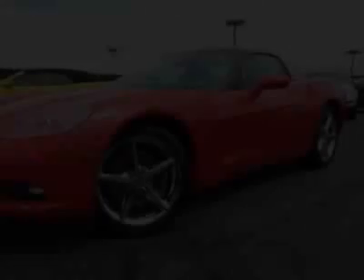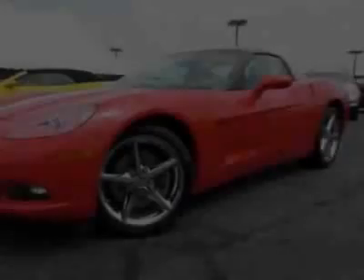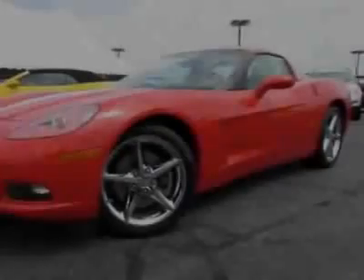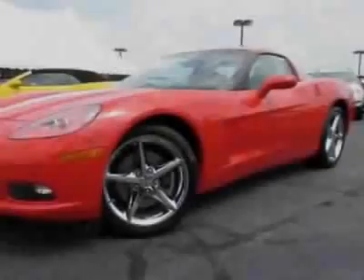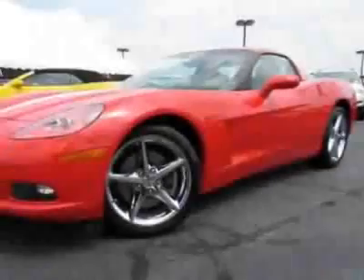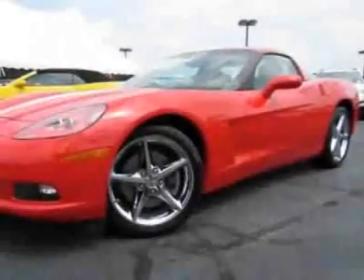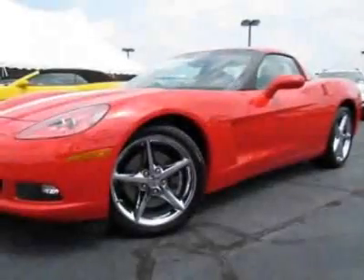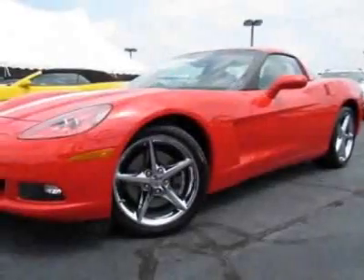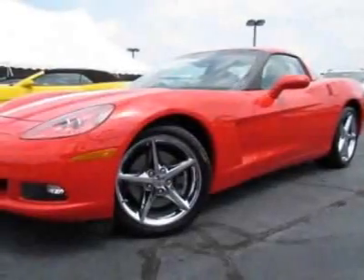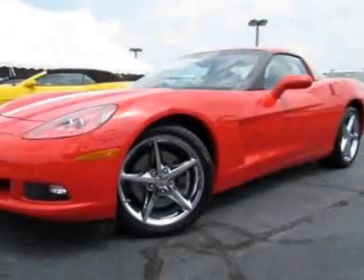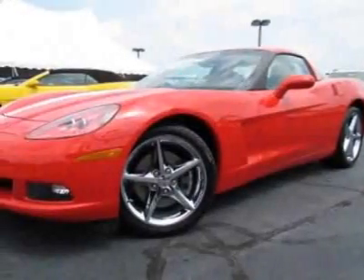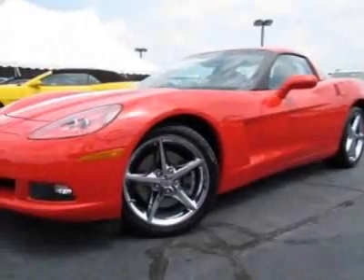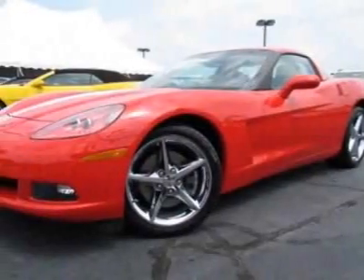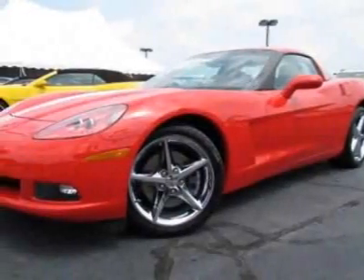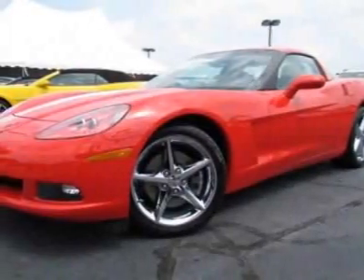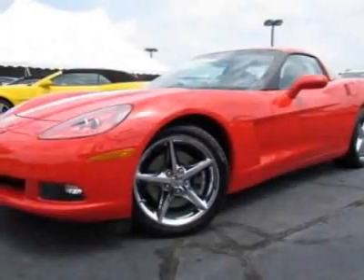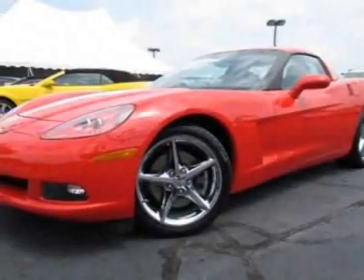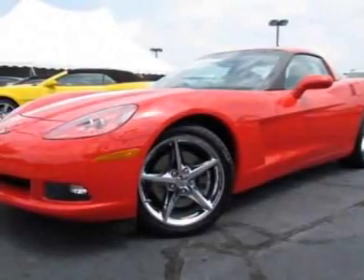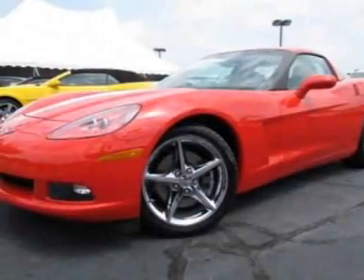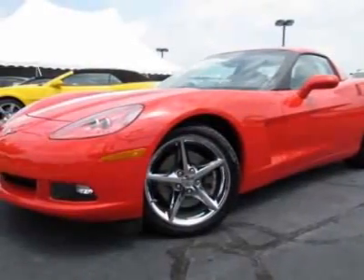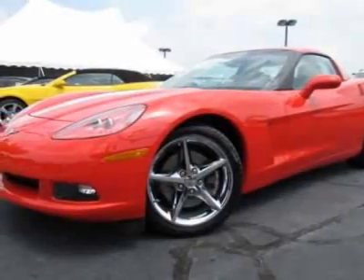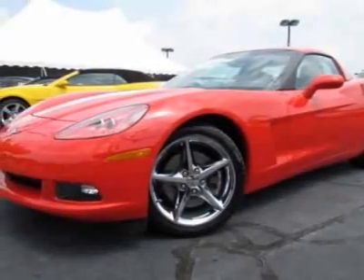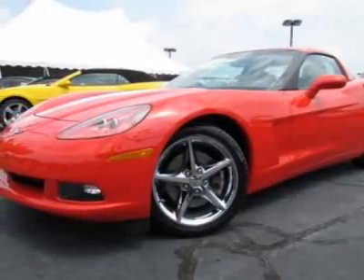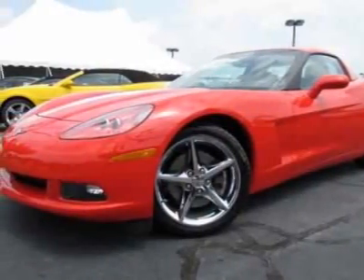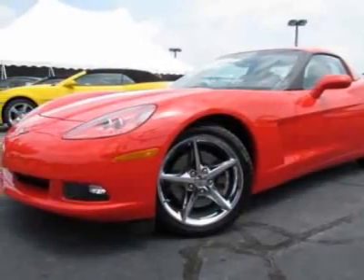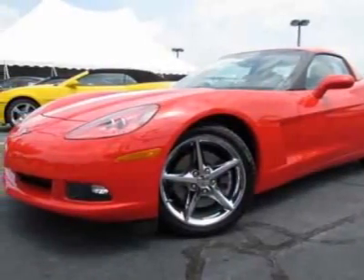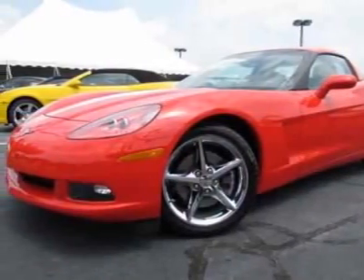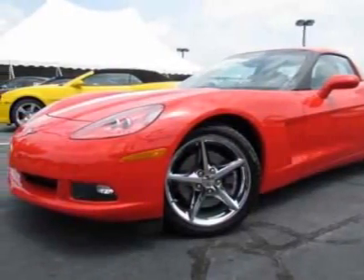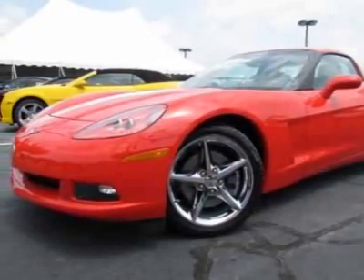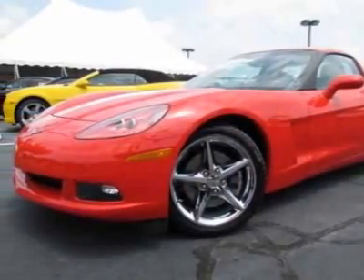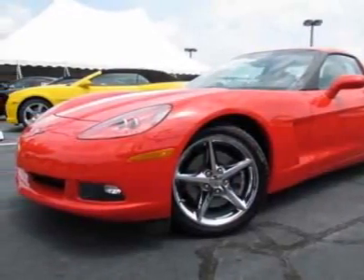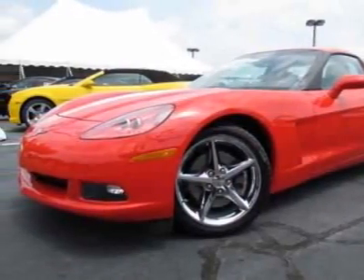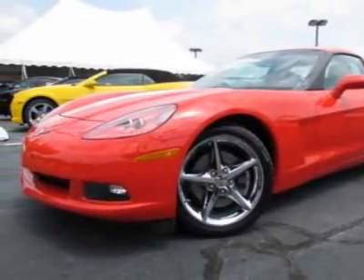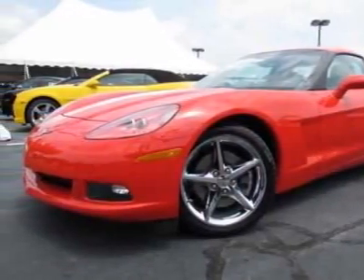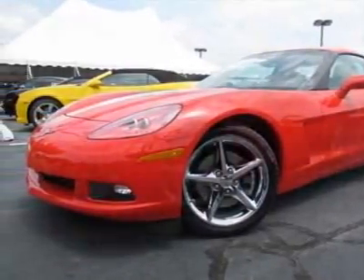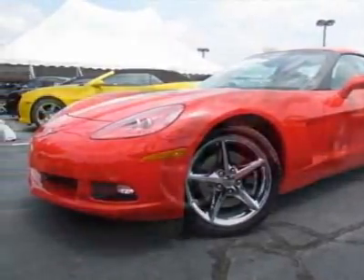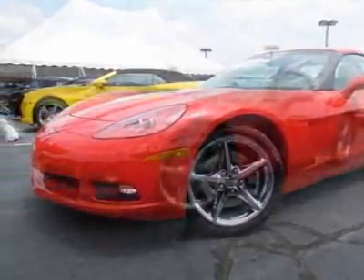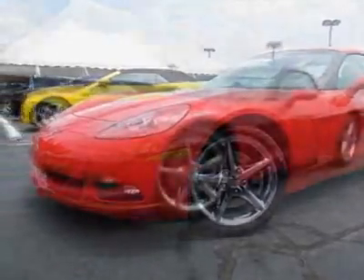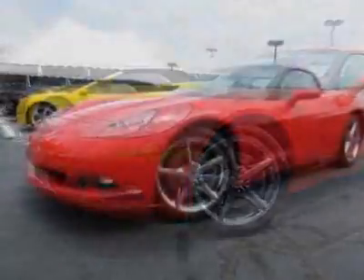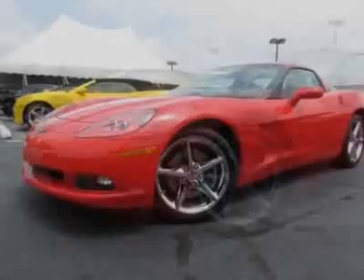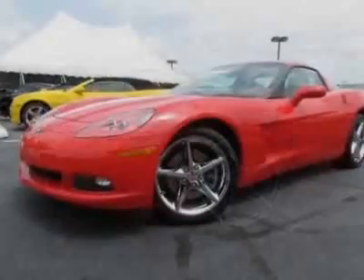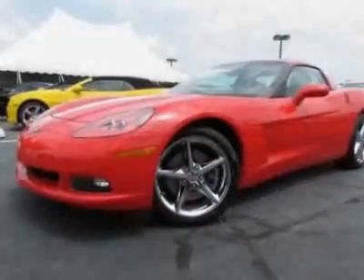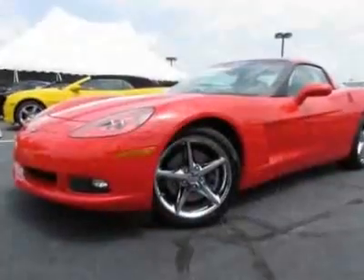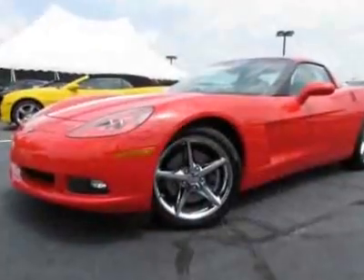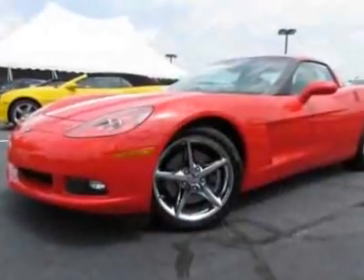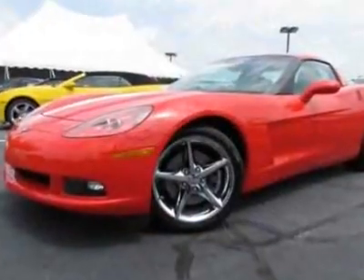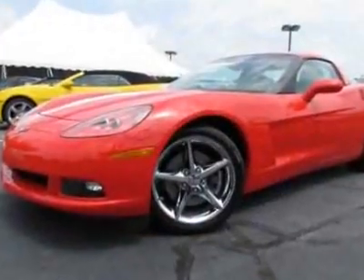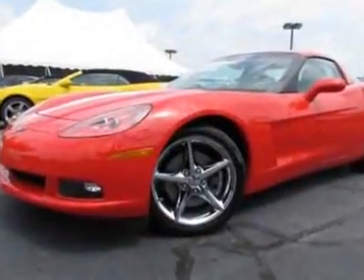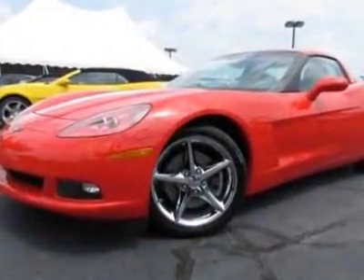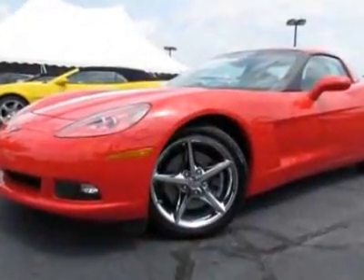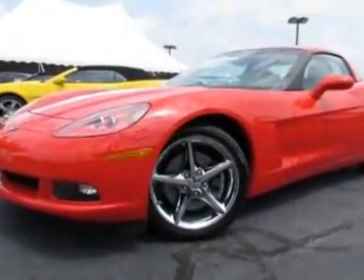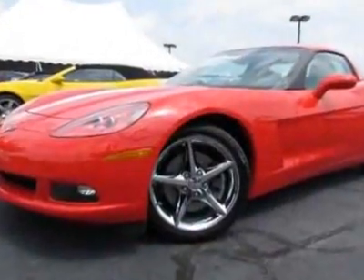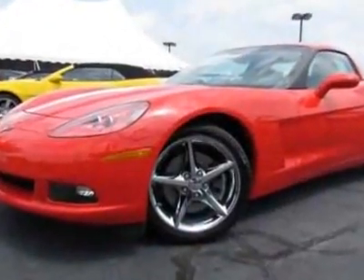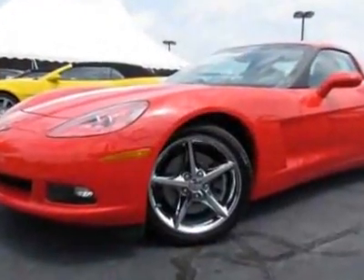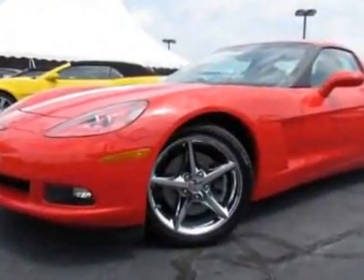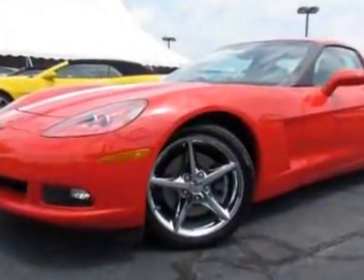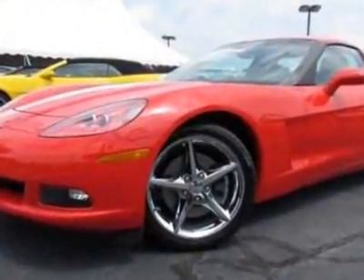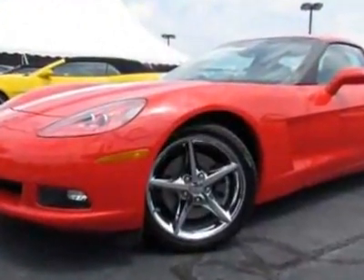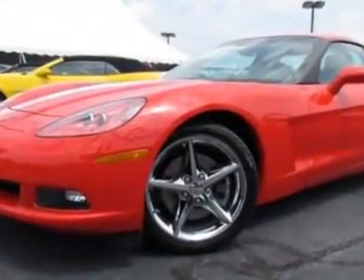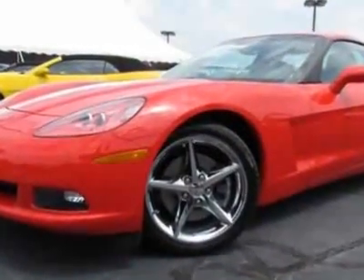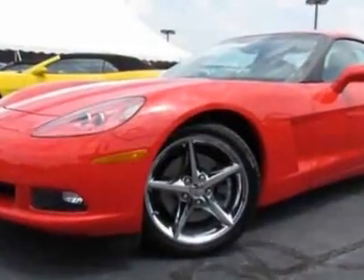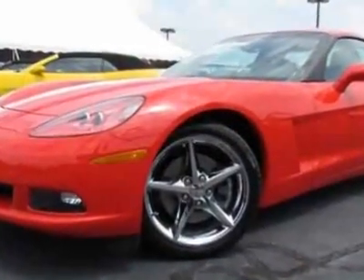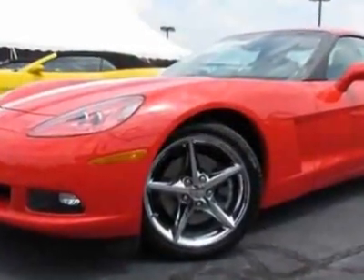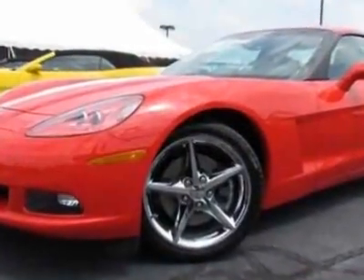Come take a look at this new 2011 Chevrolet Corvette. For your protection, this vehicle has a full factory warranty.